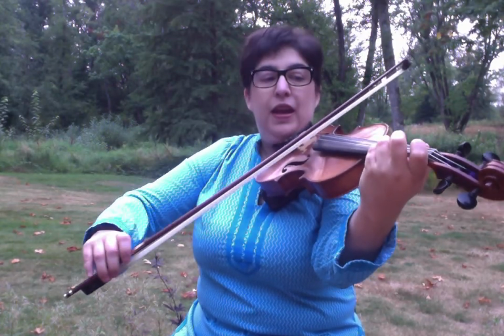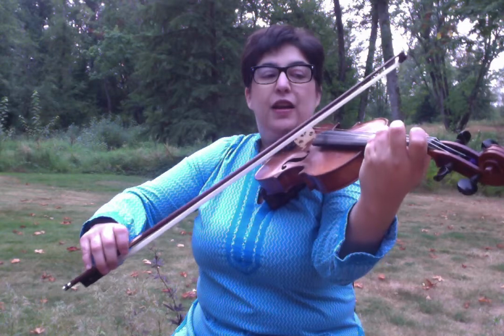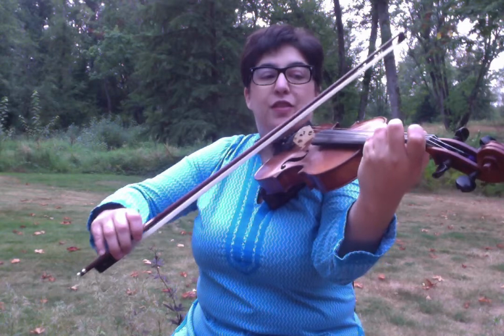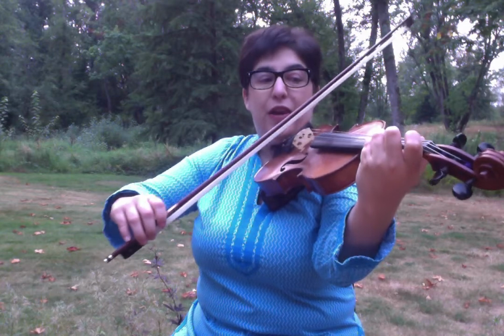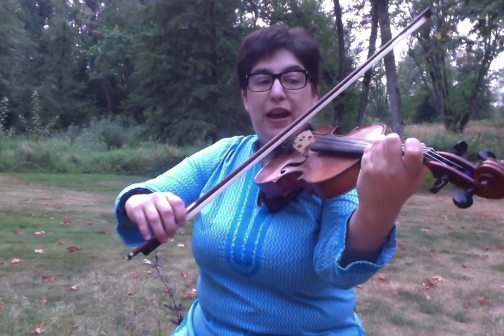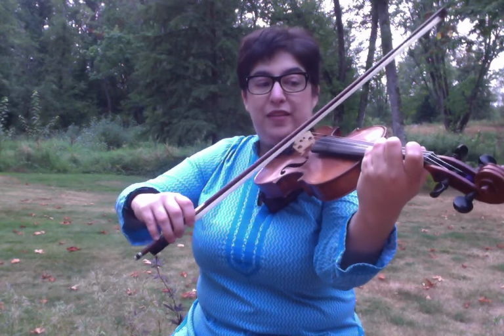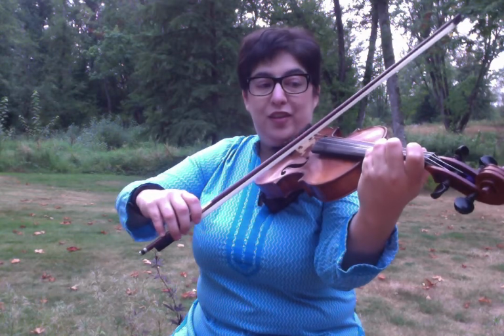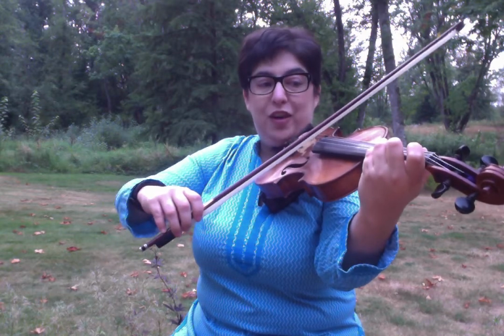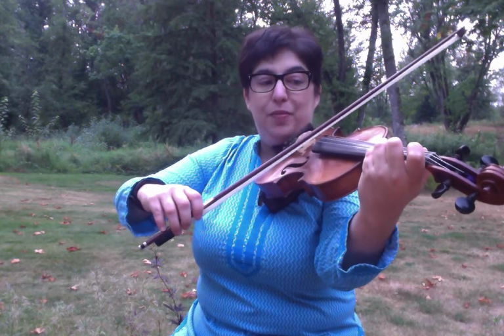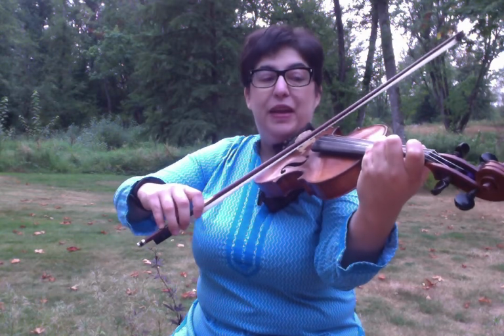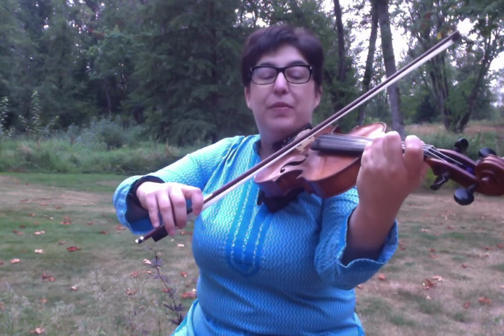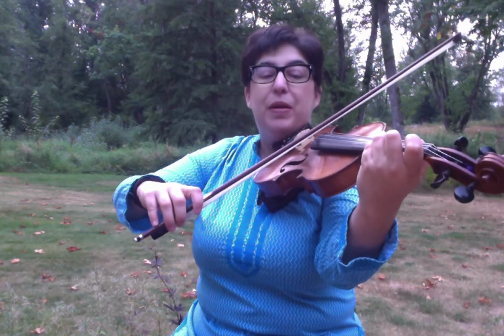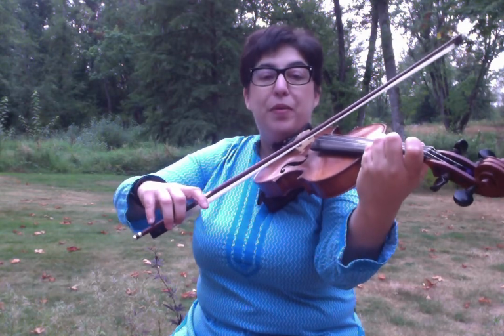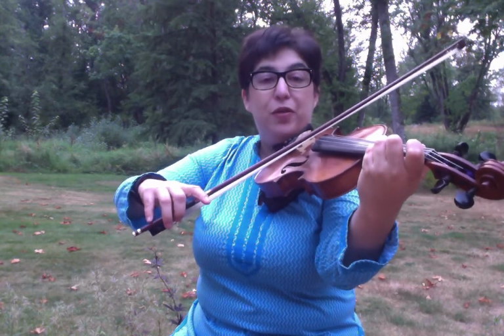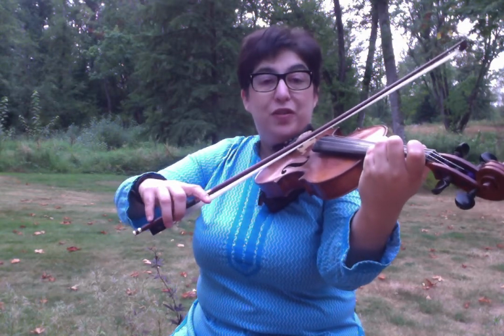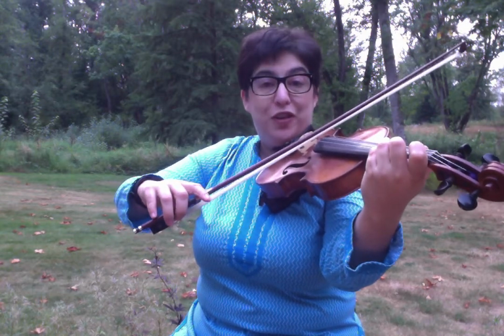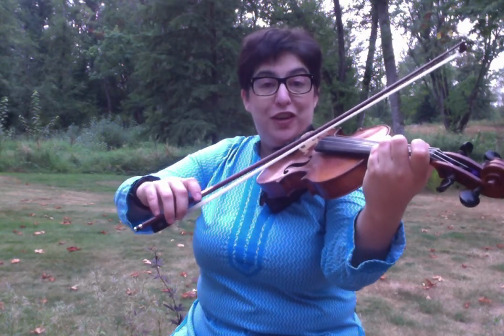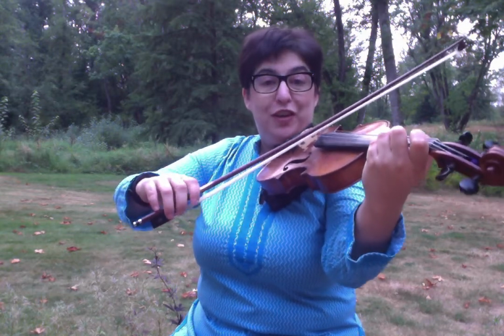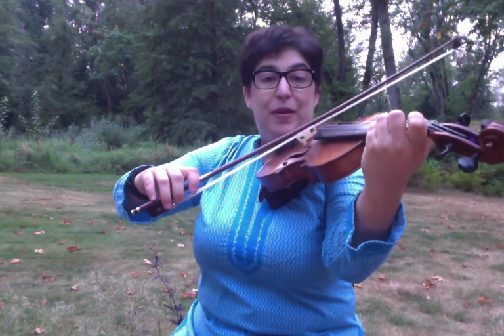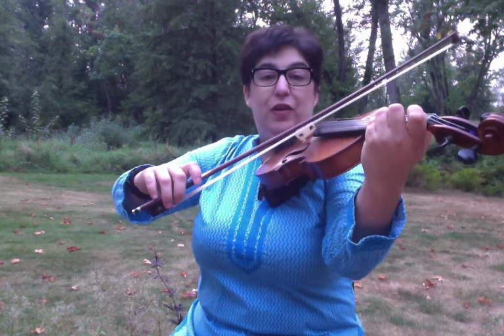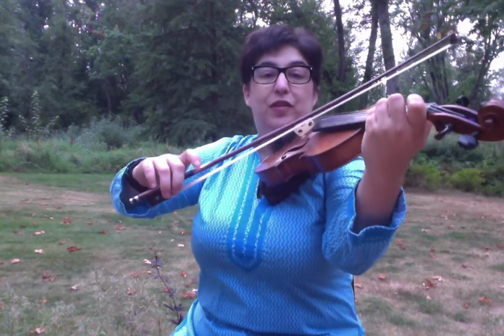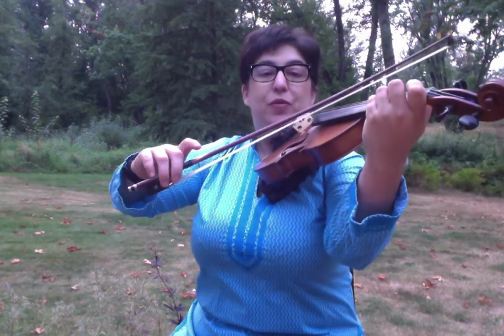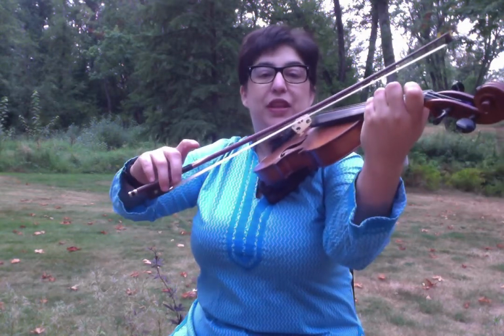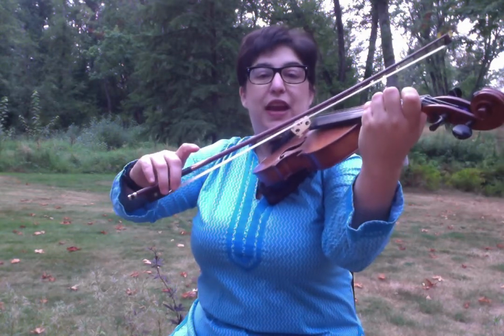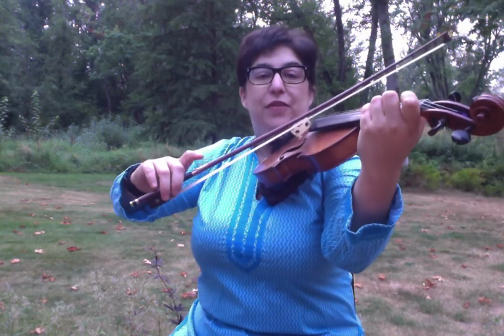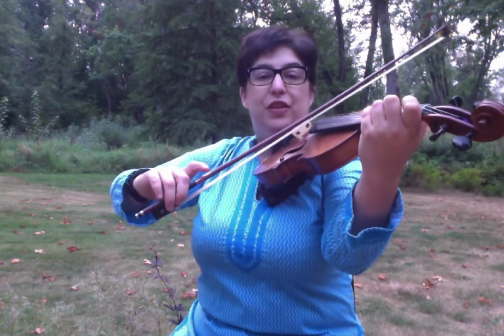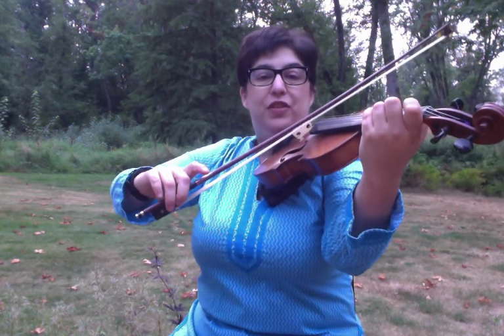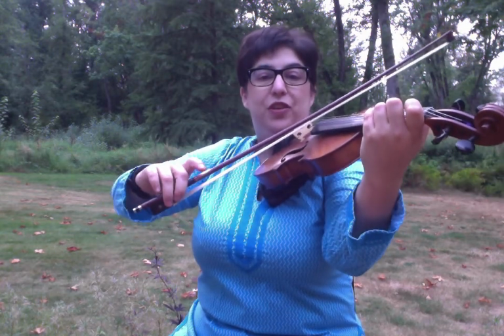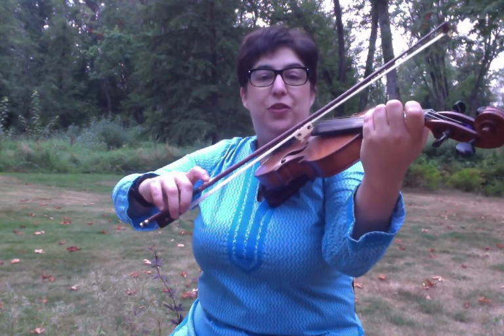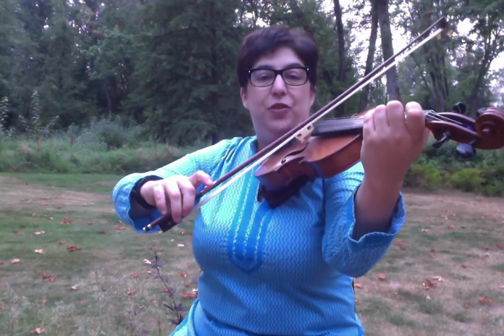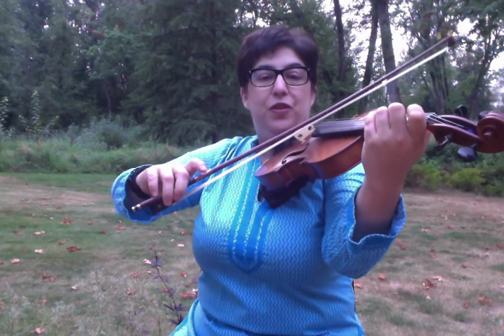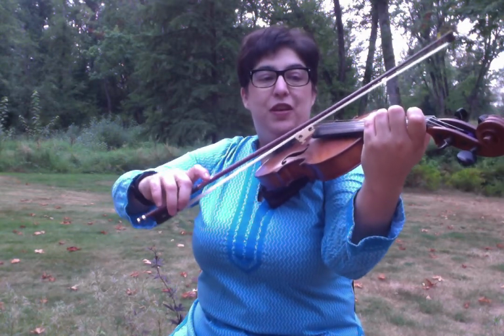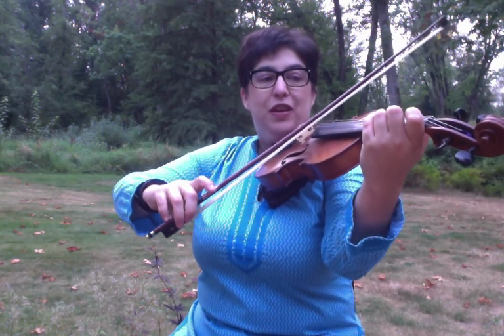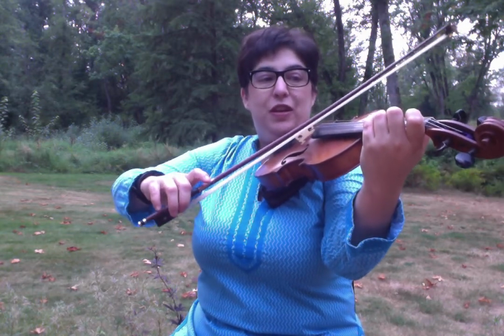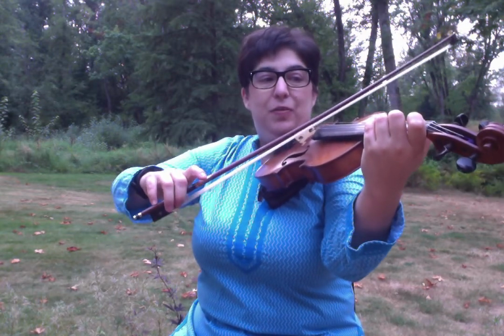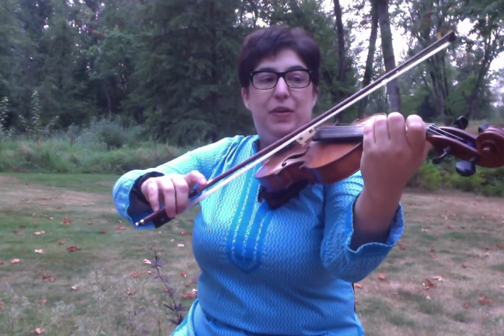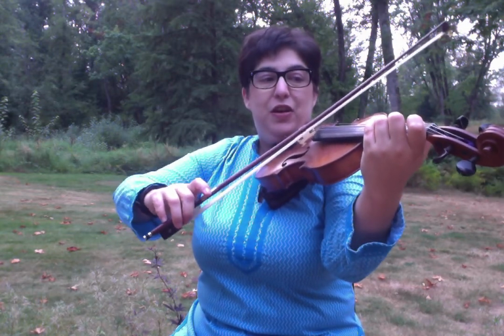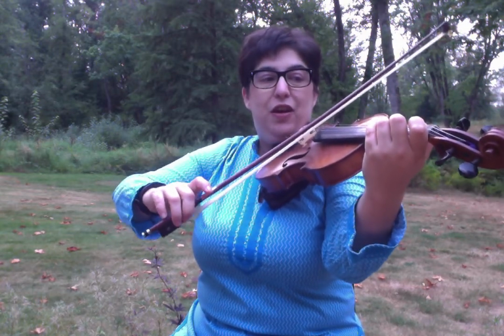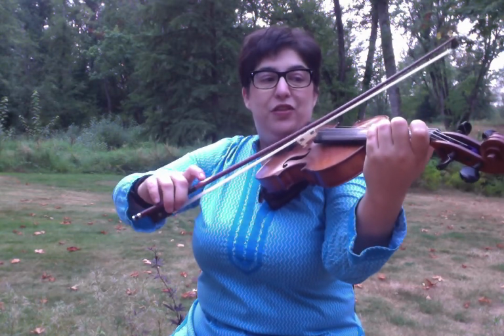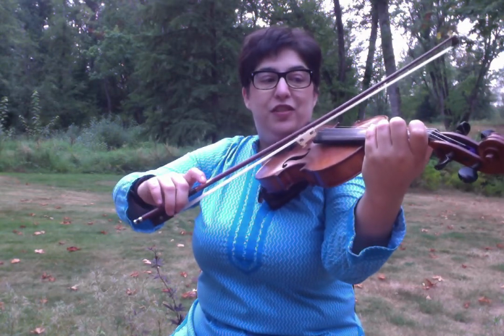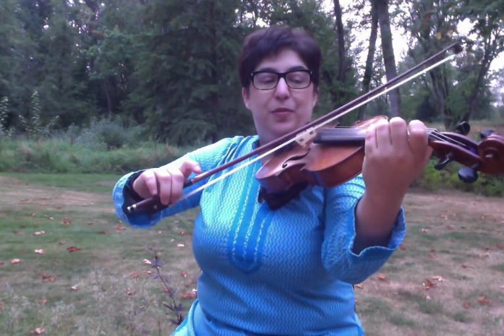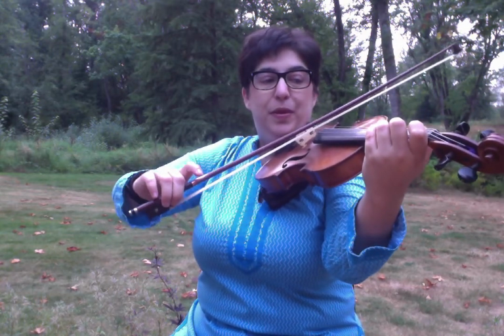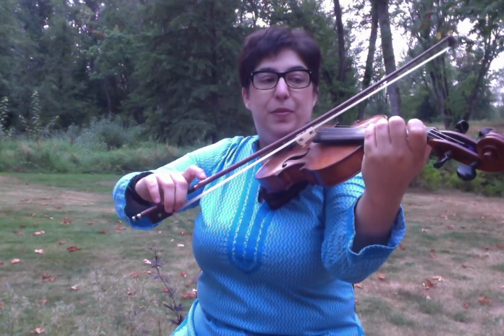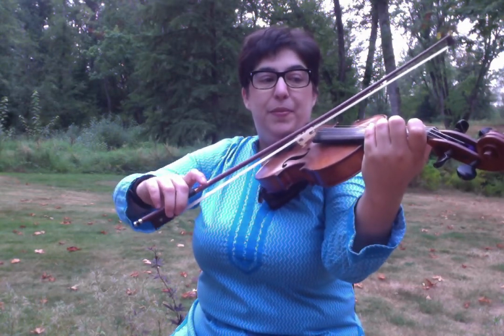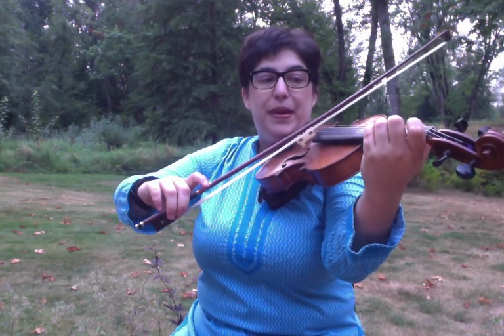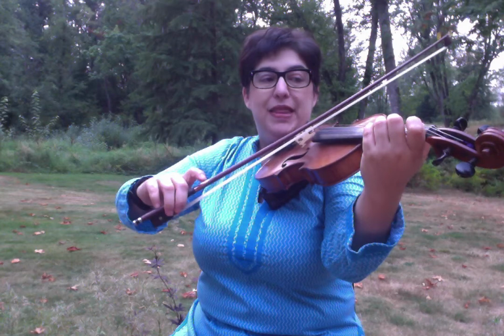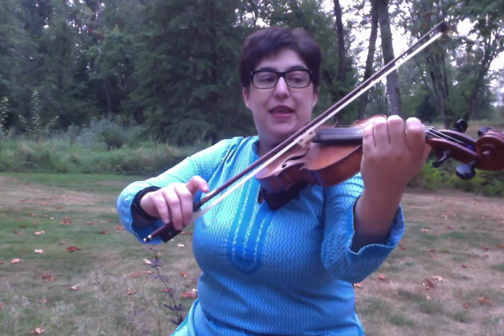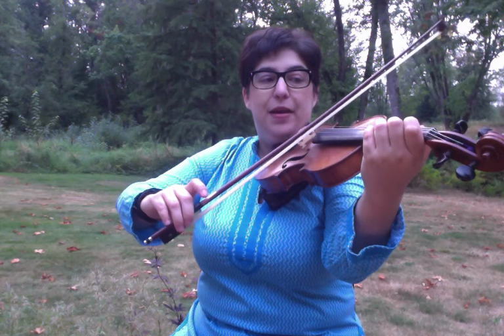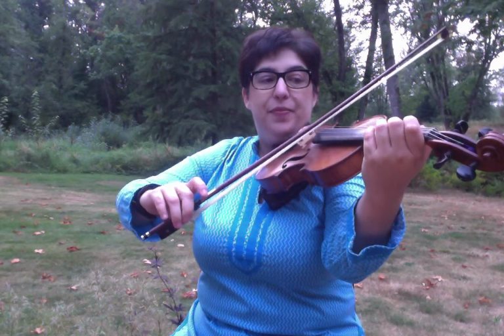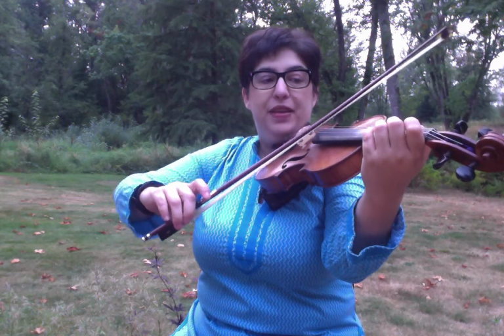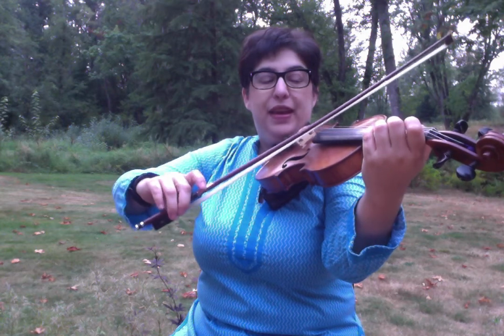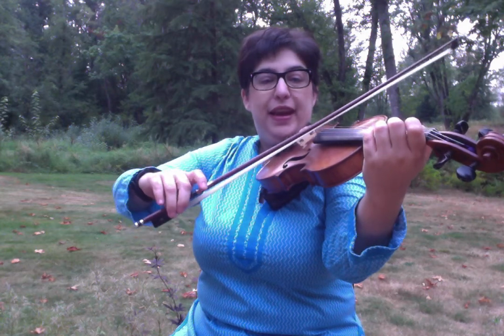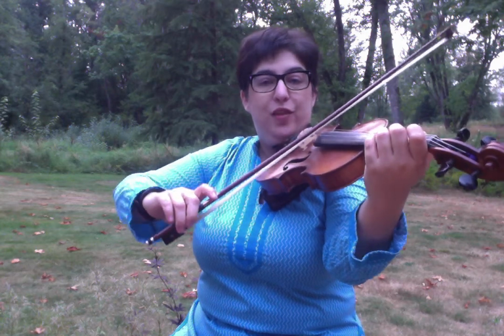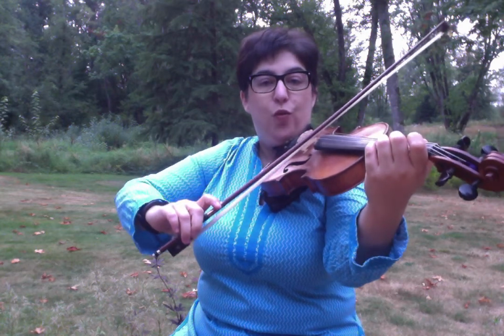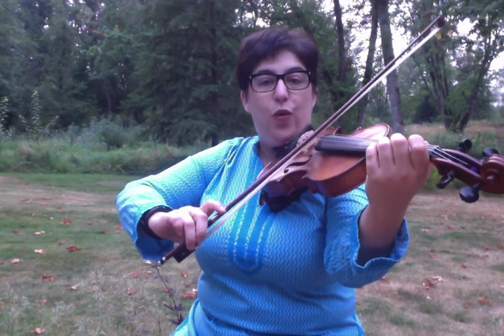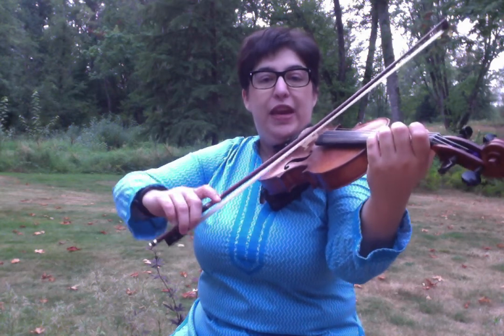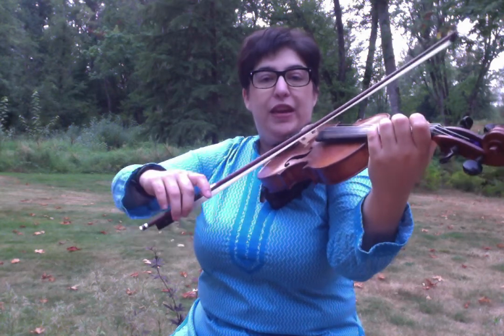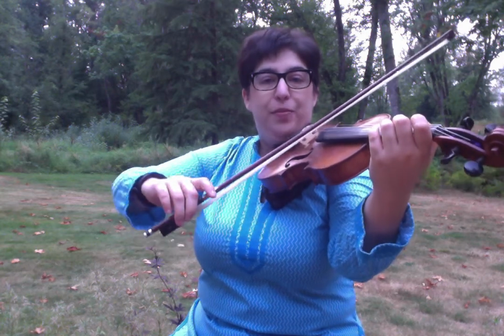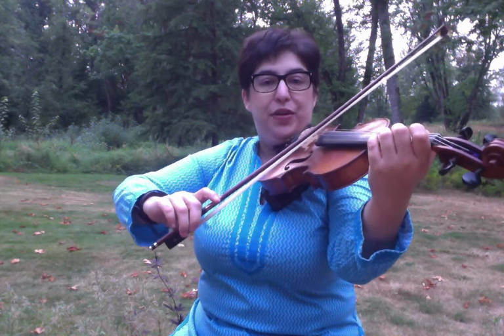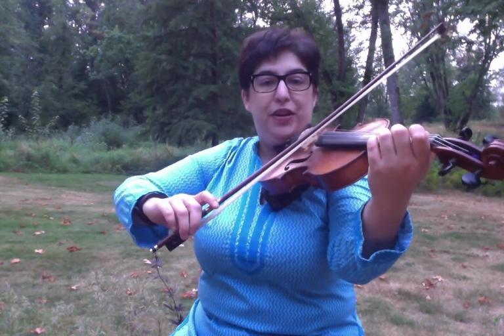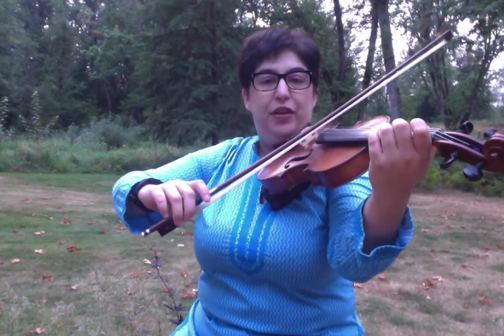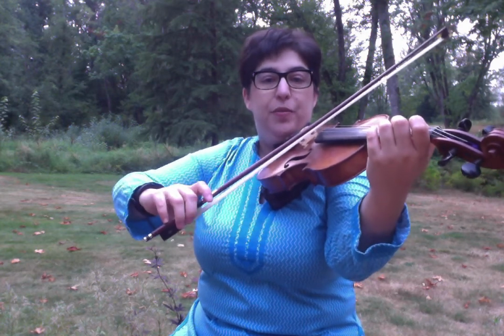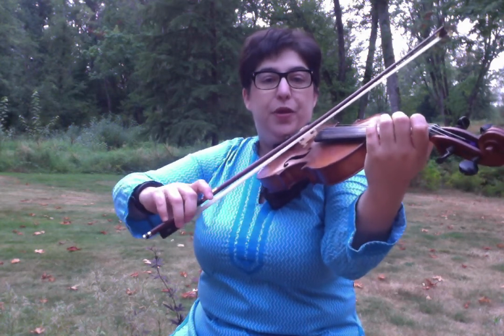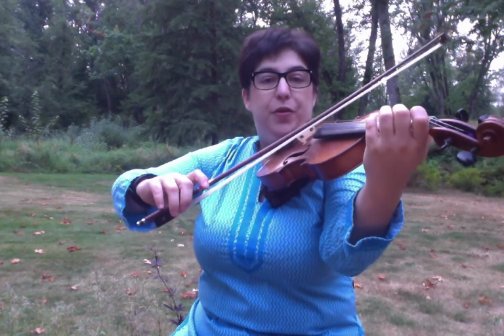As I start playing, my bow is starting to bounce. I'm really having to be conscious about my bent thumb and the weight I'm putting on the bow.